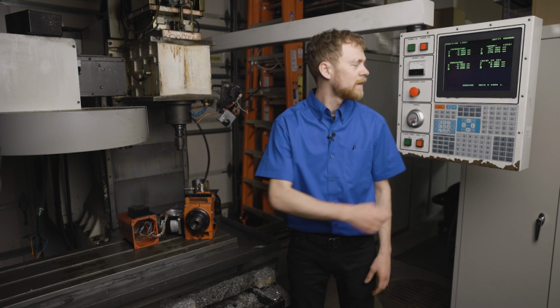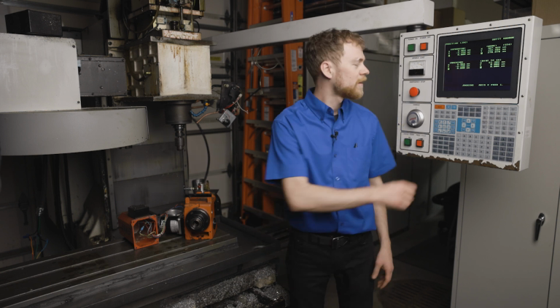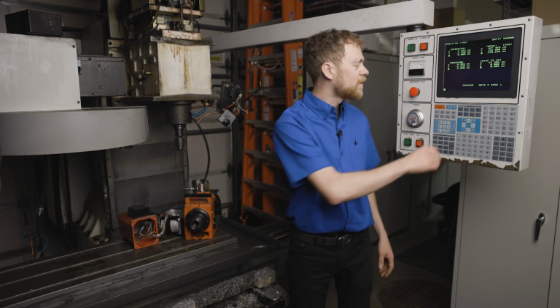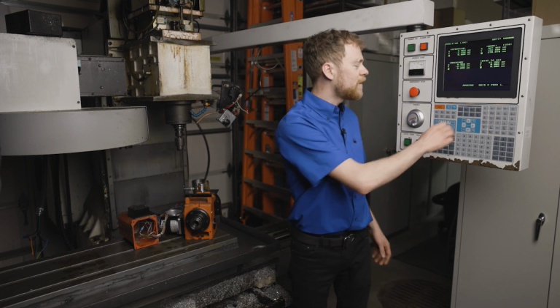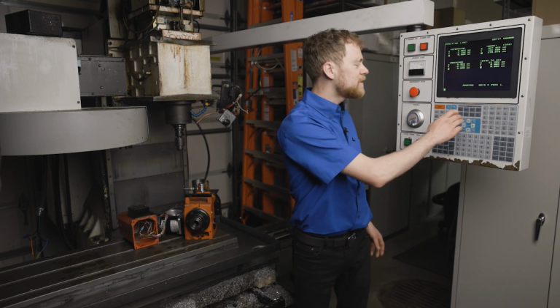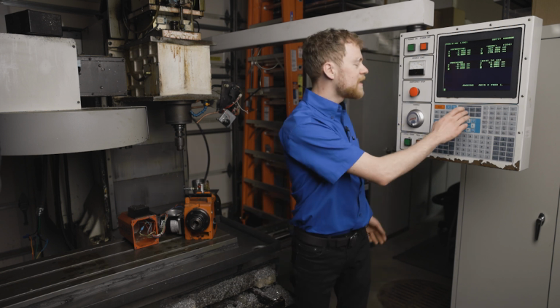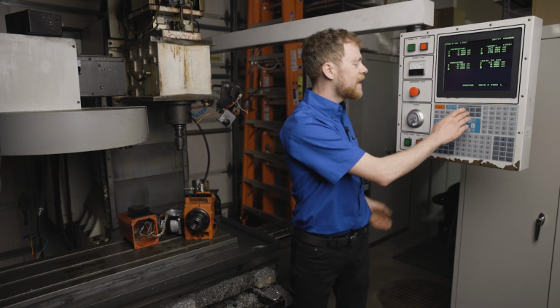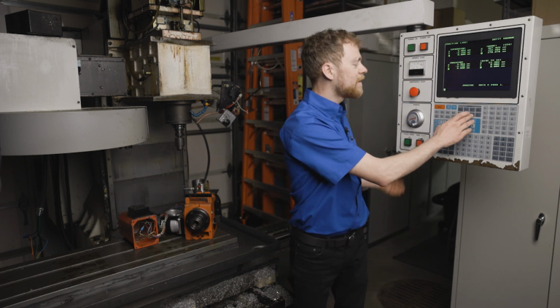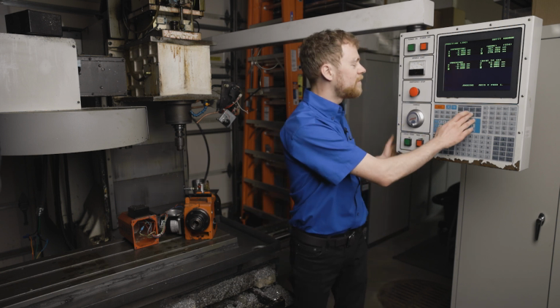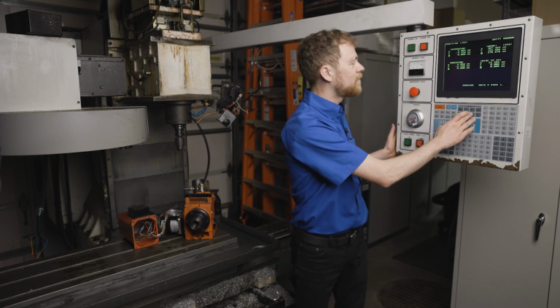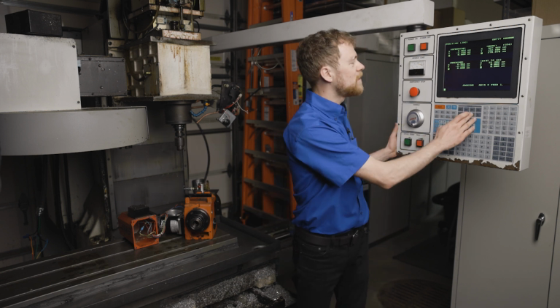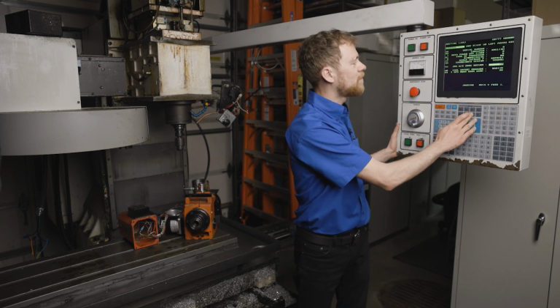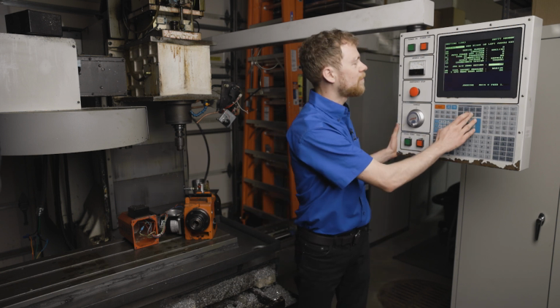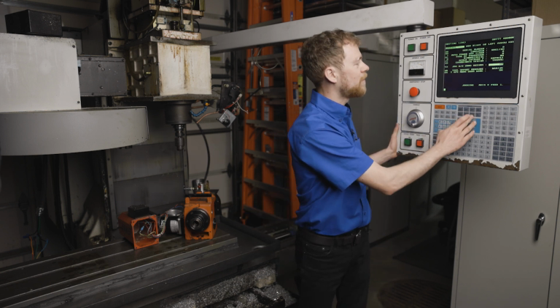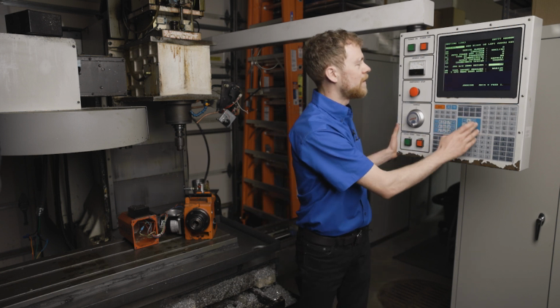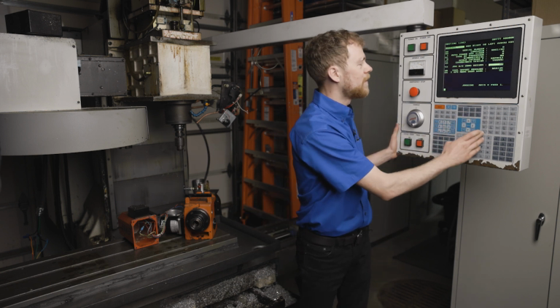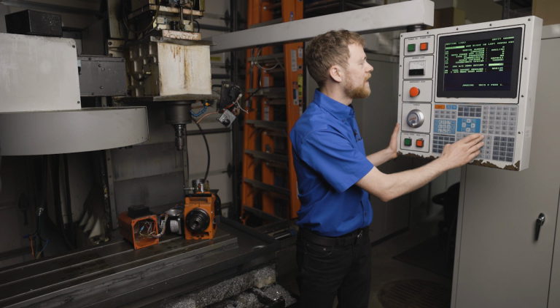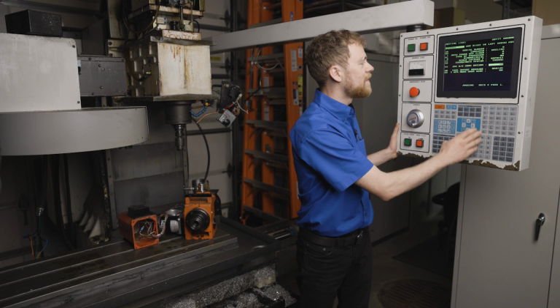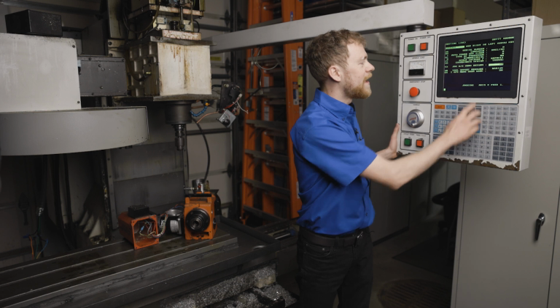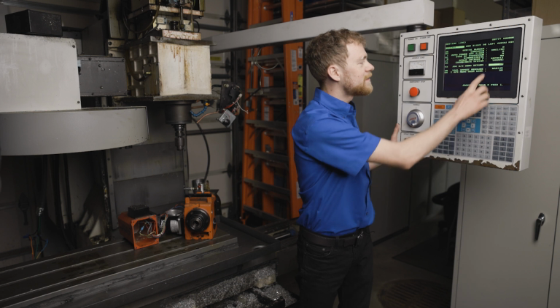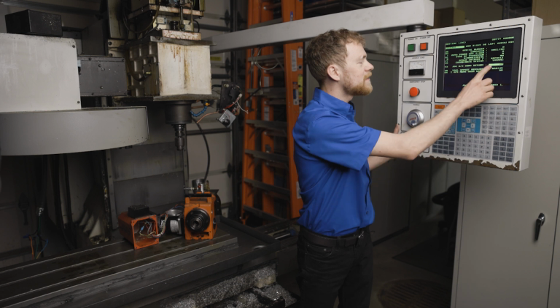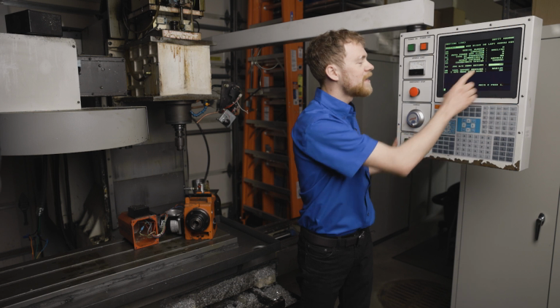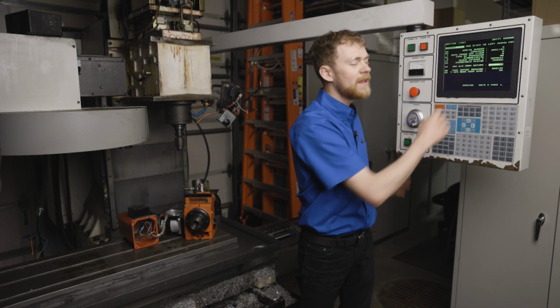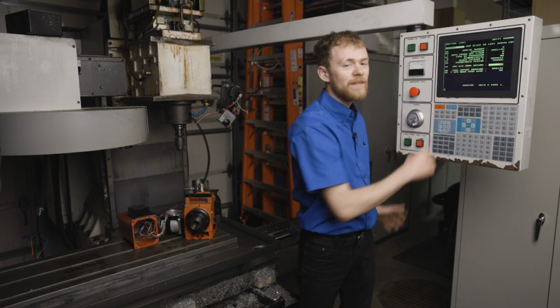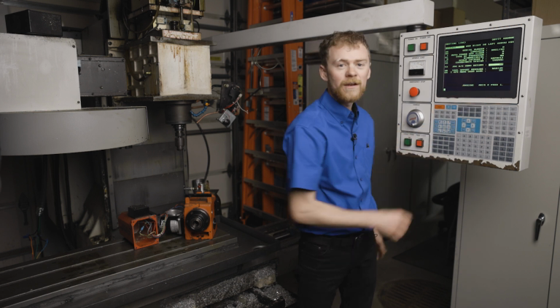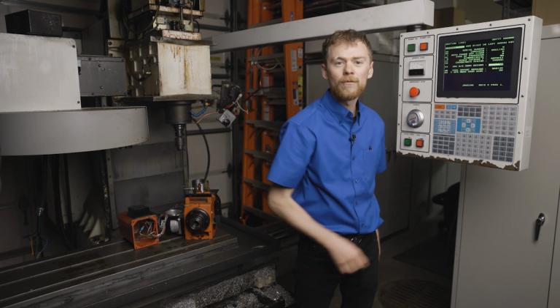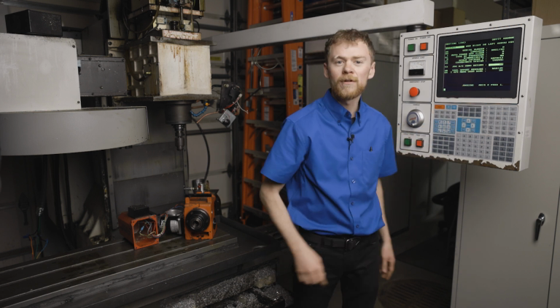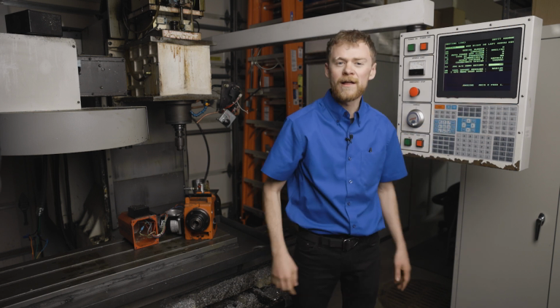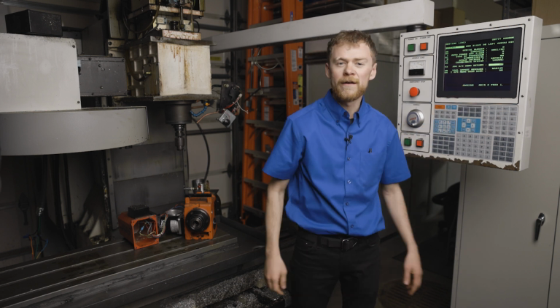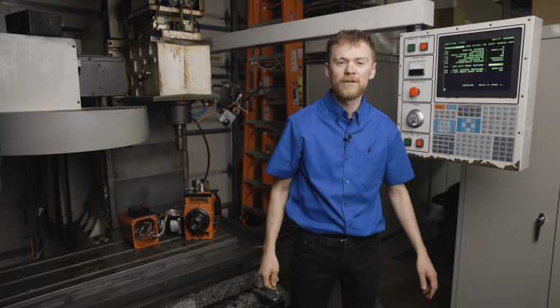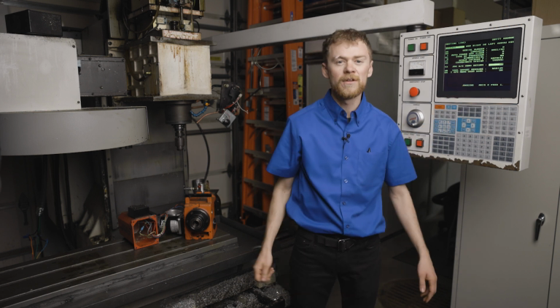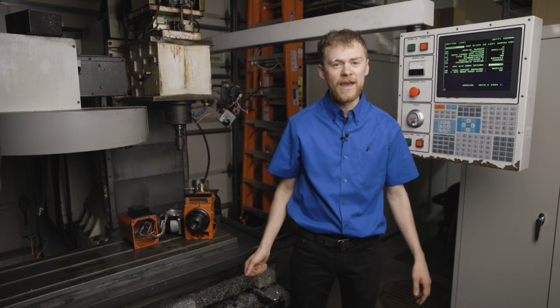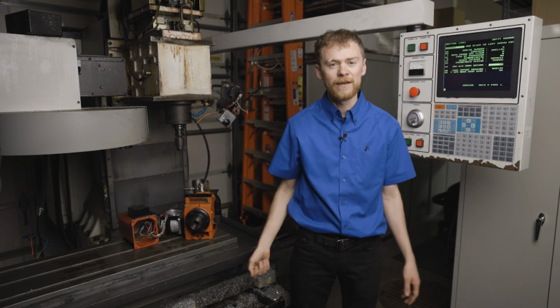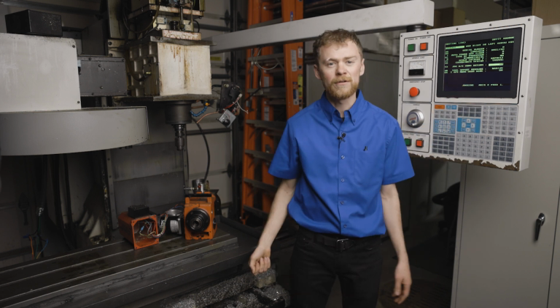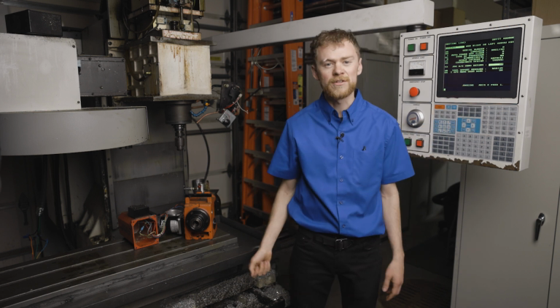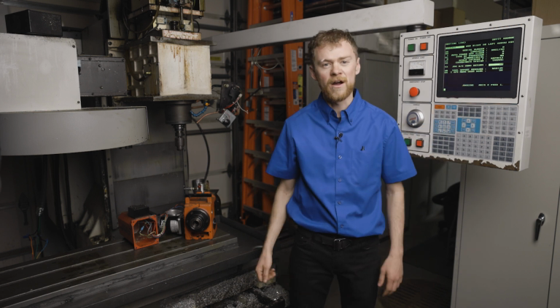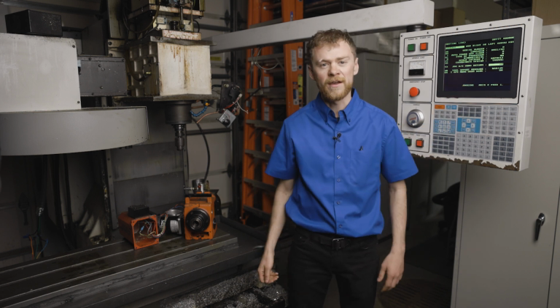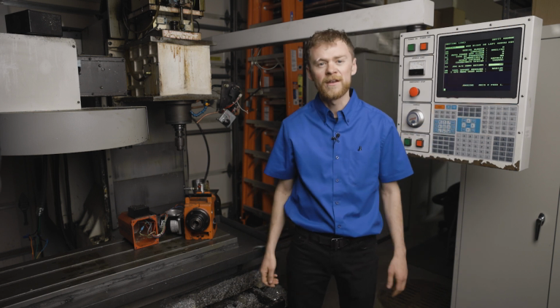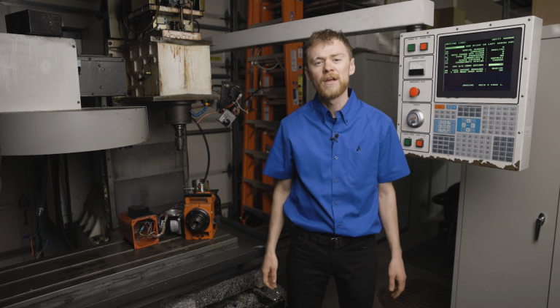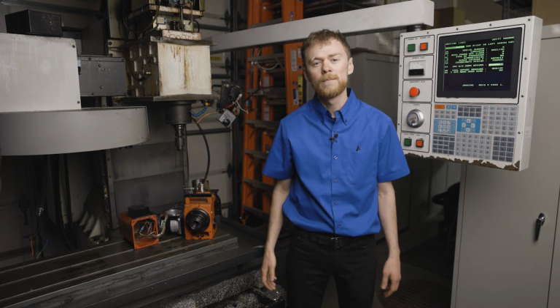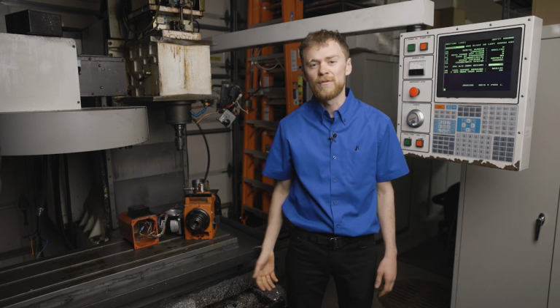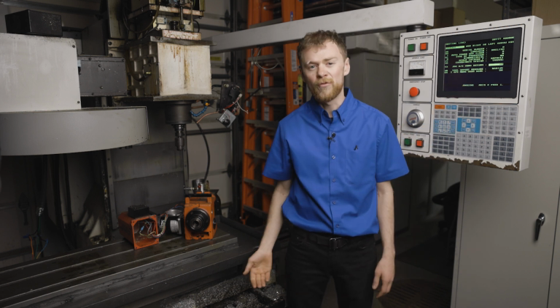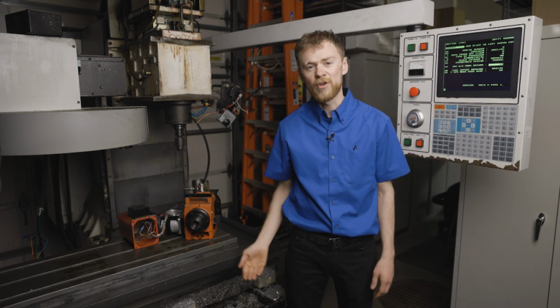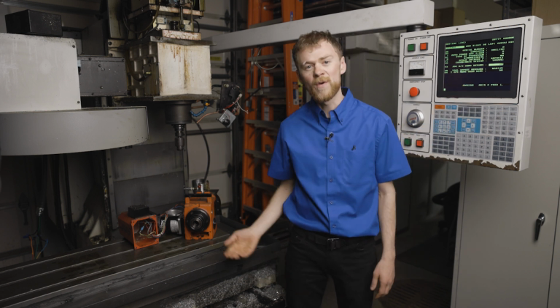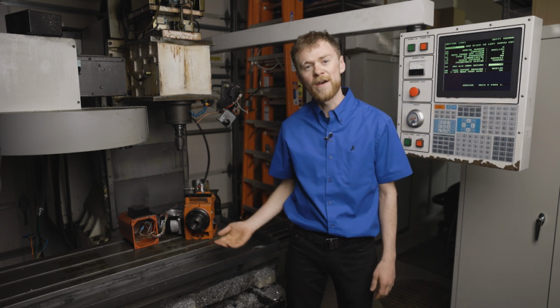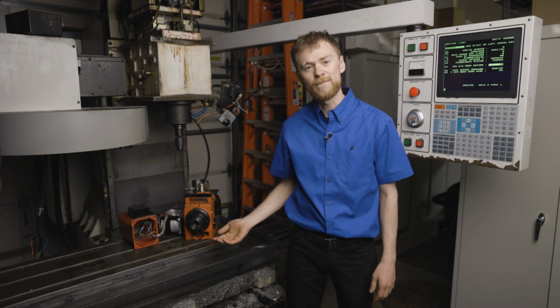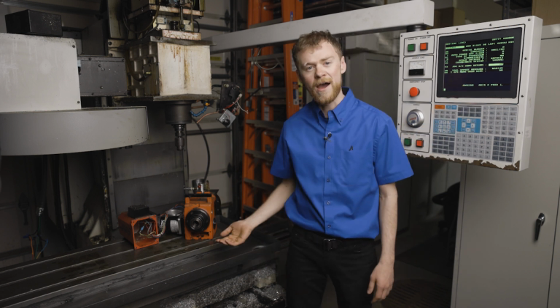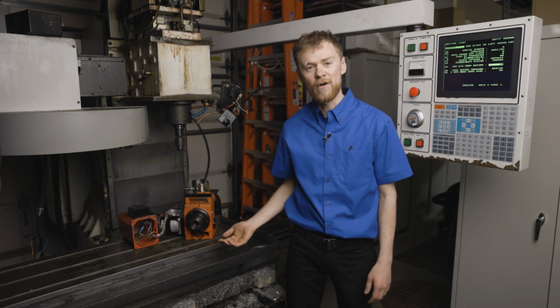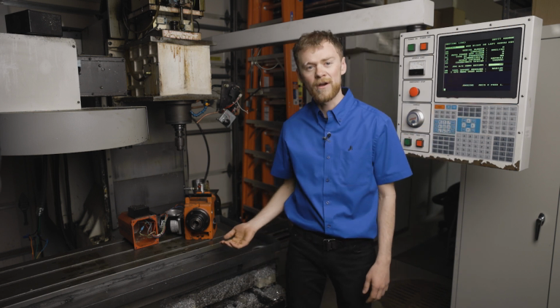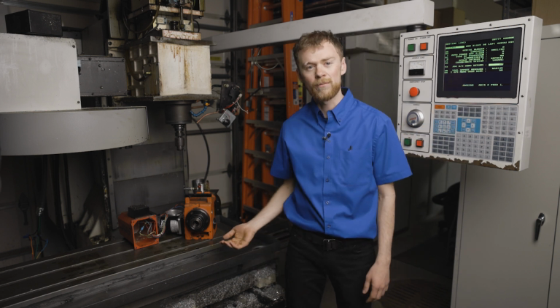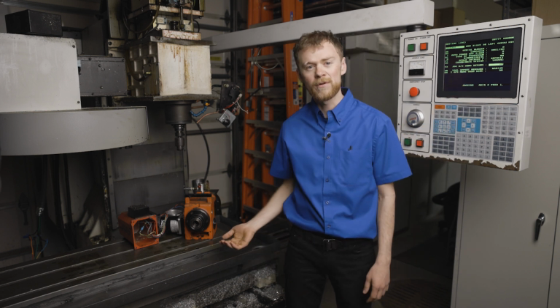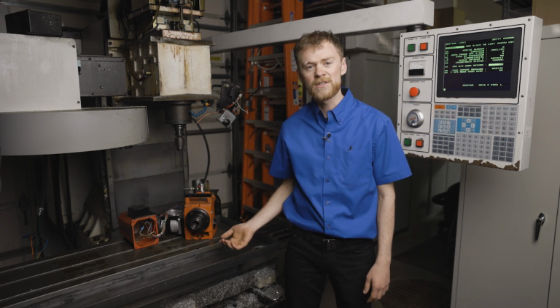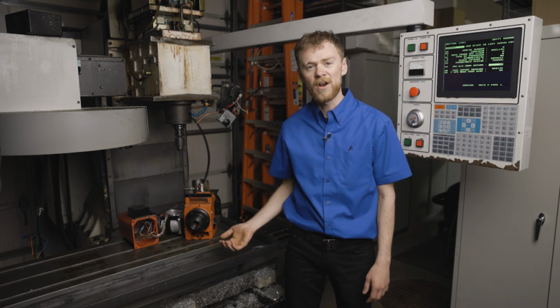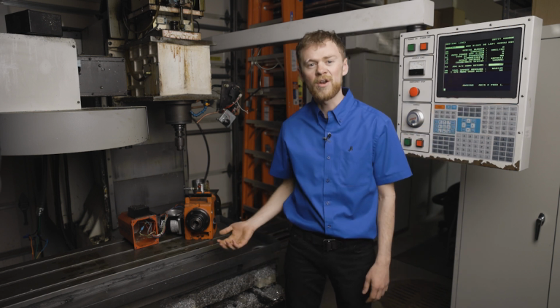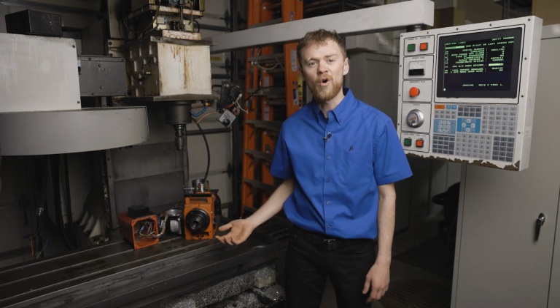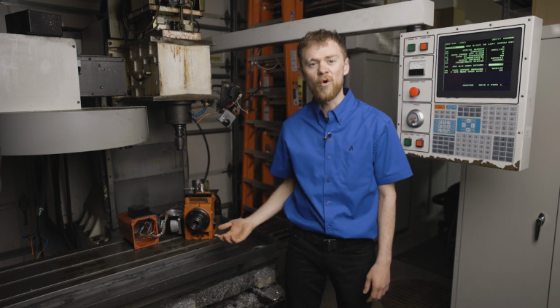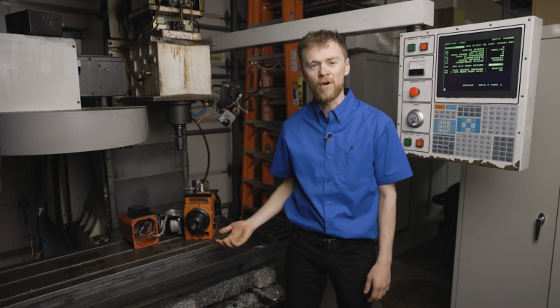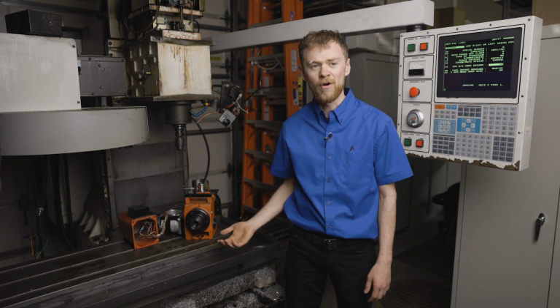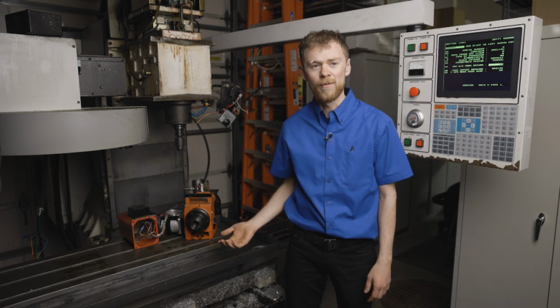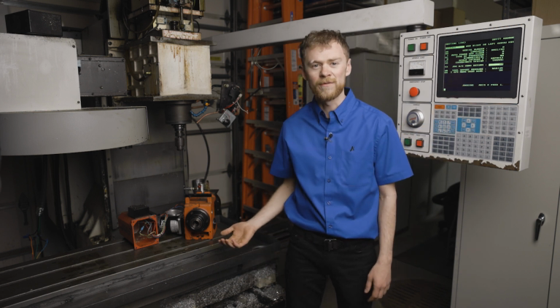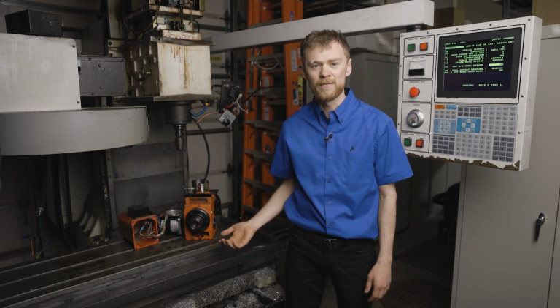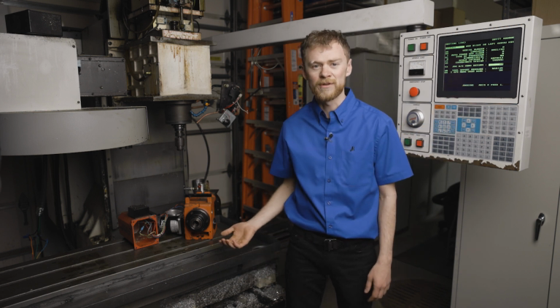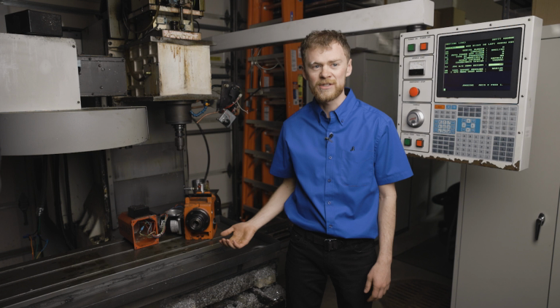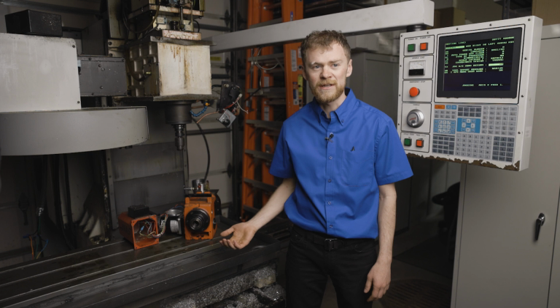Go to Setting 53. That's the setting that will allow you to handle jog before you have power up, restarted, or homed the machine.